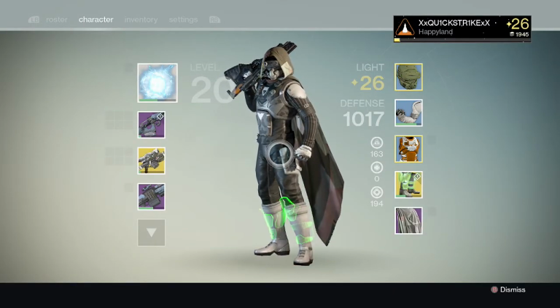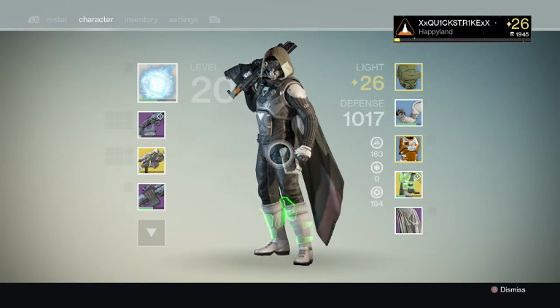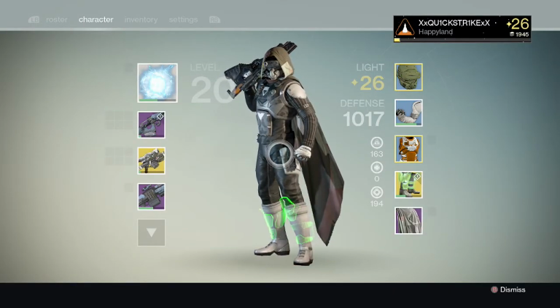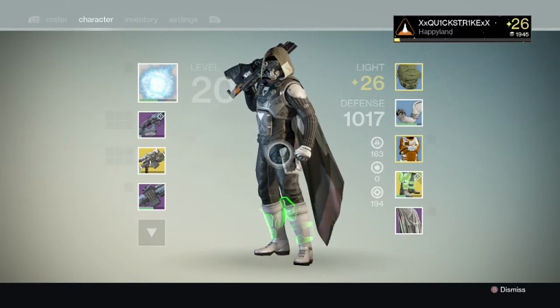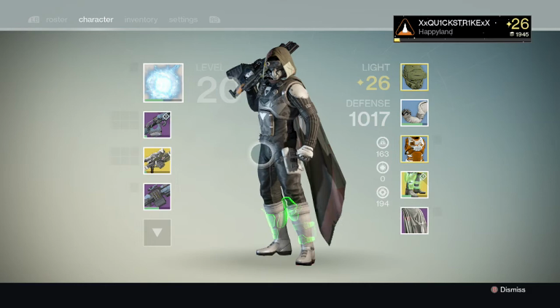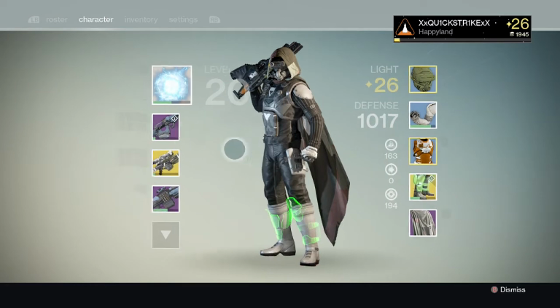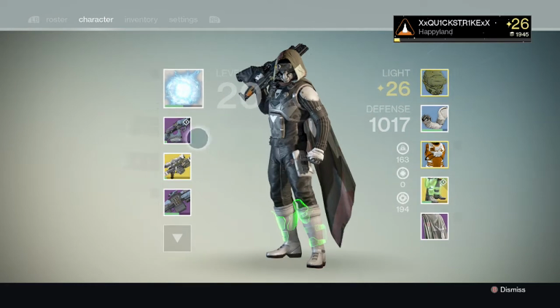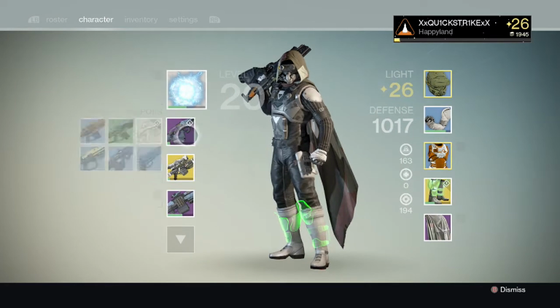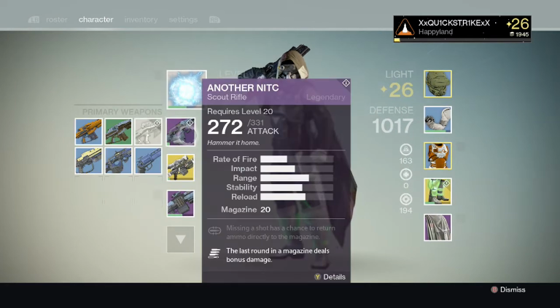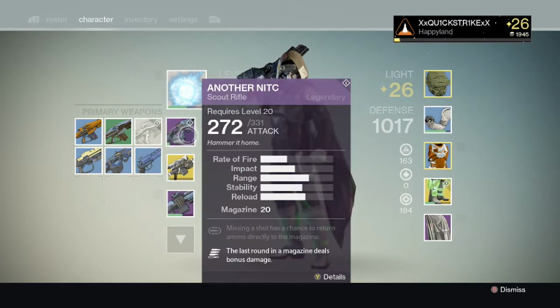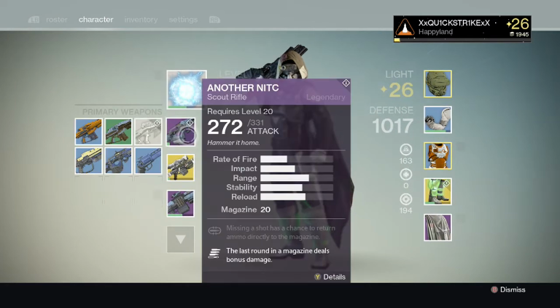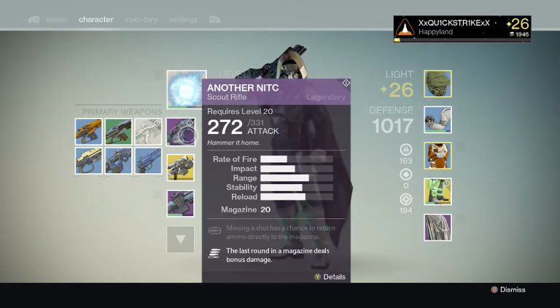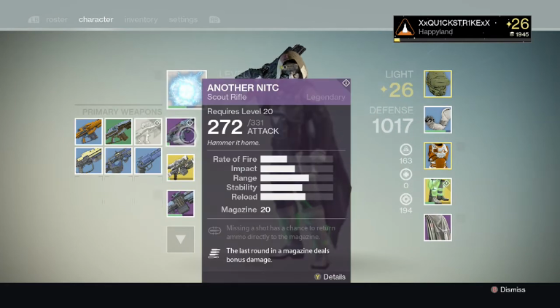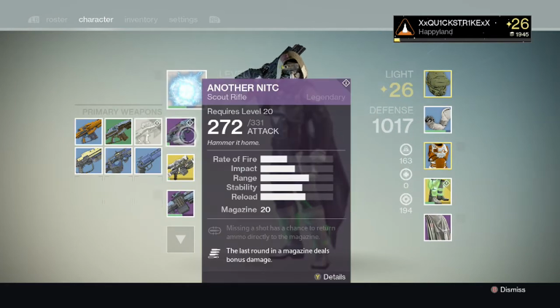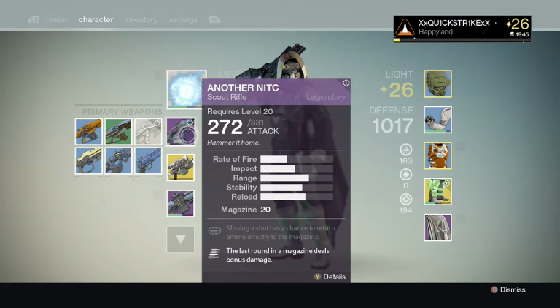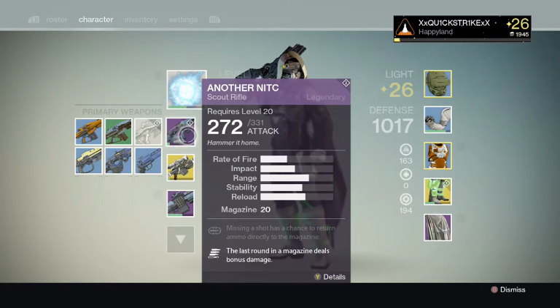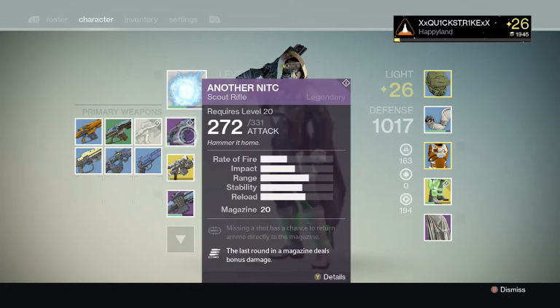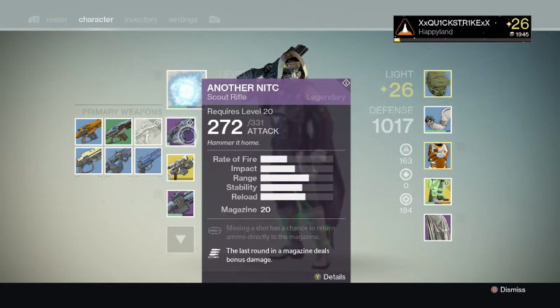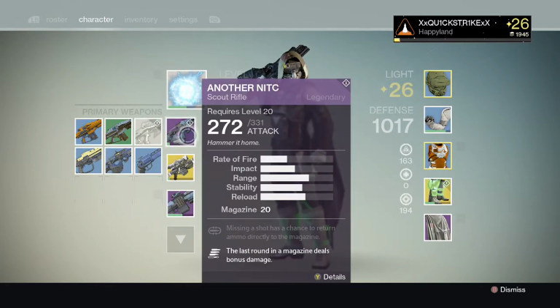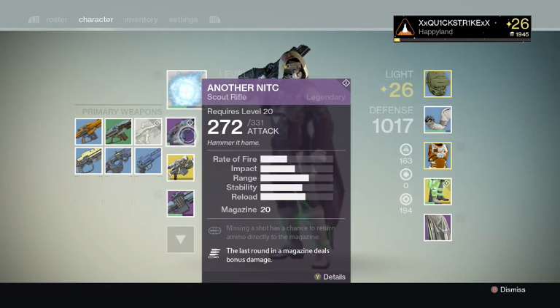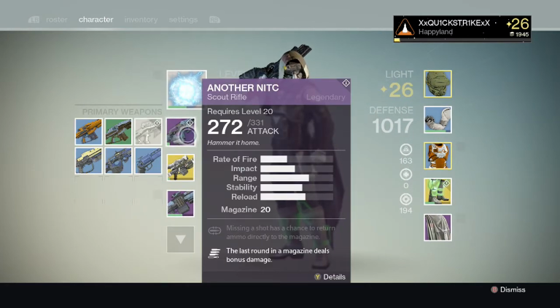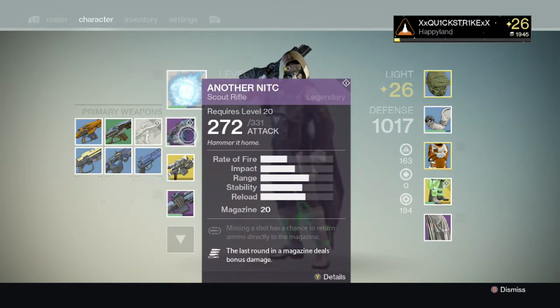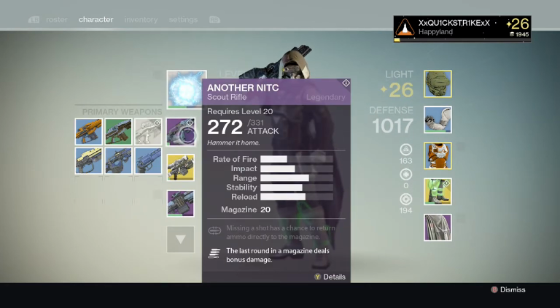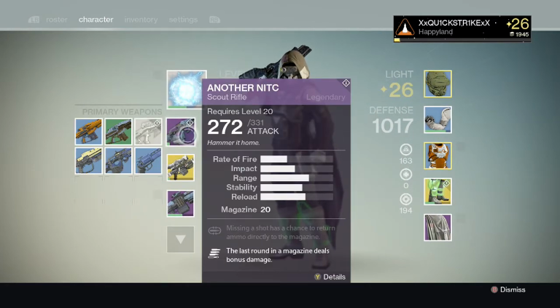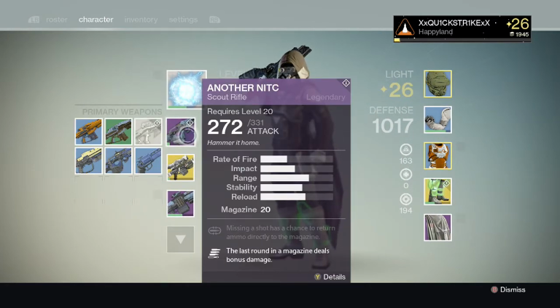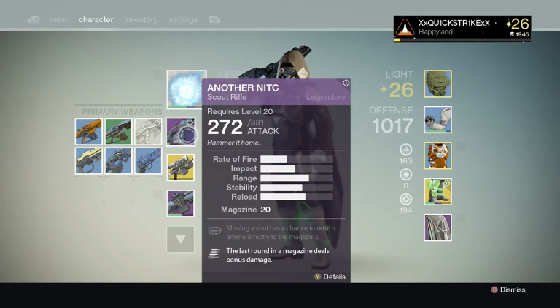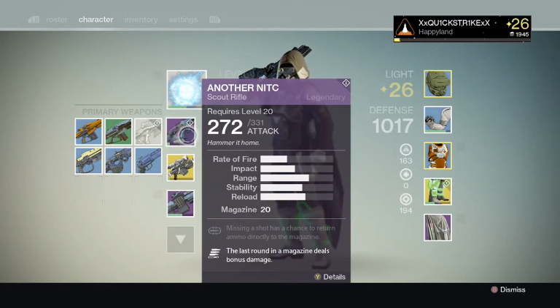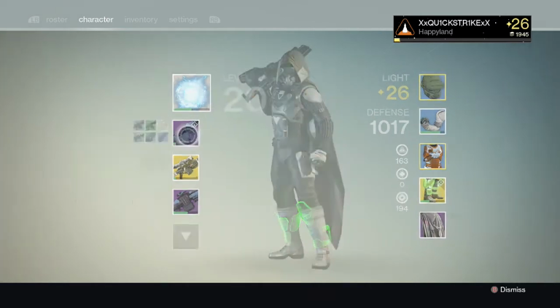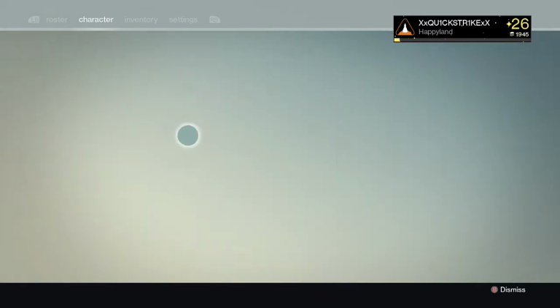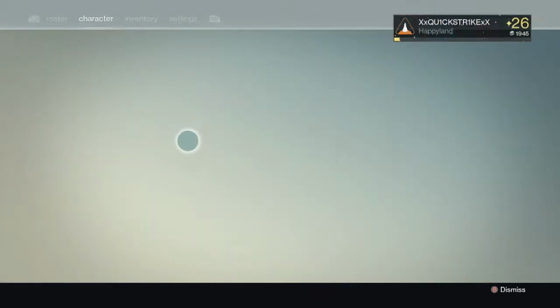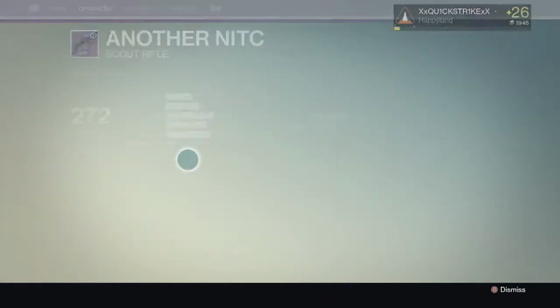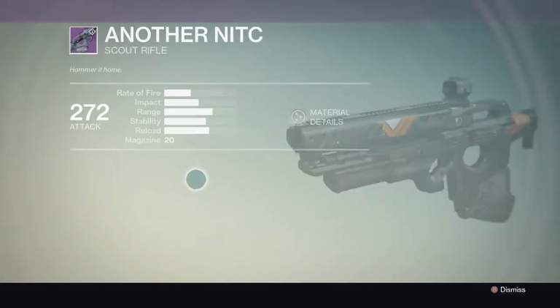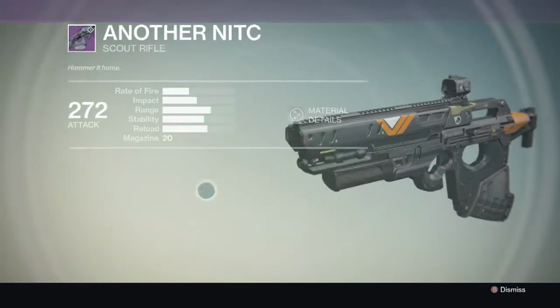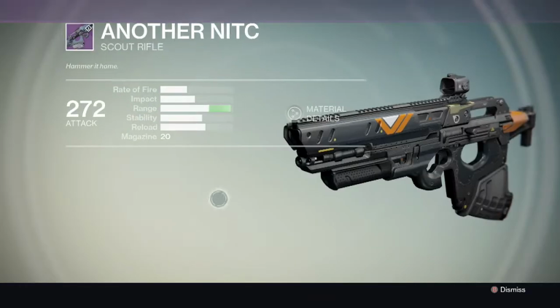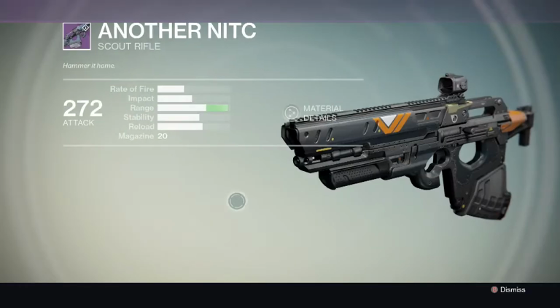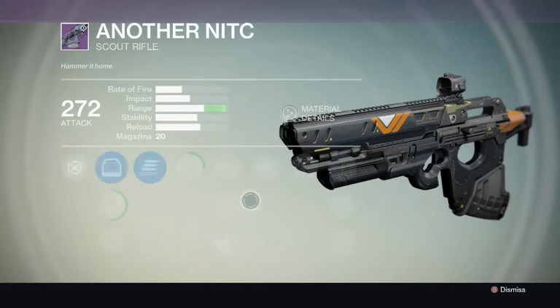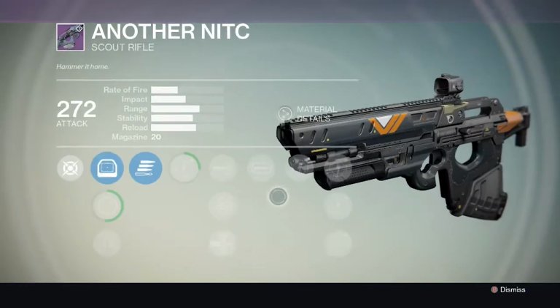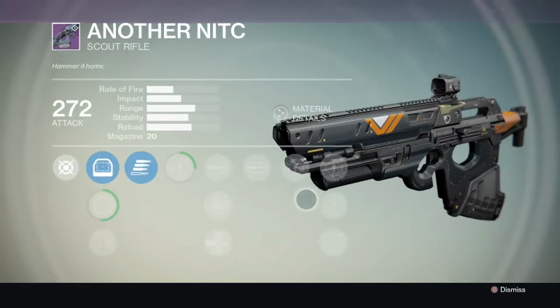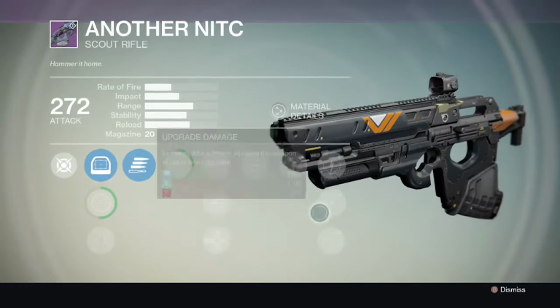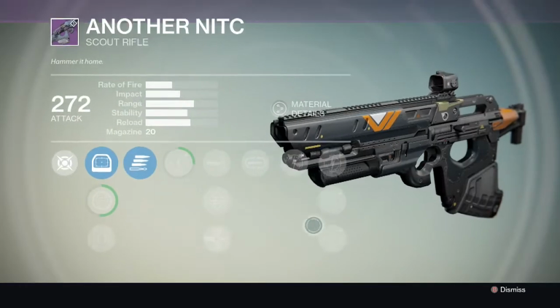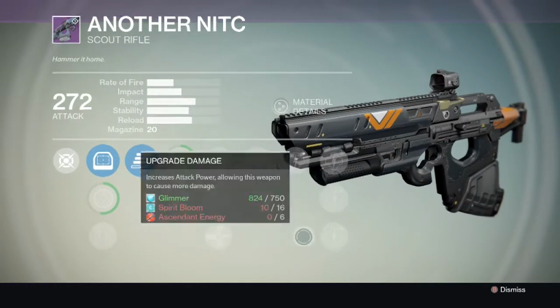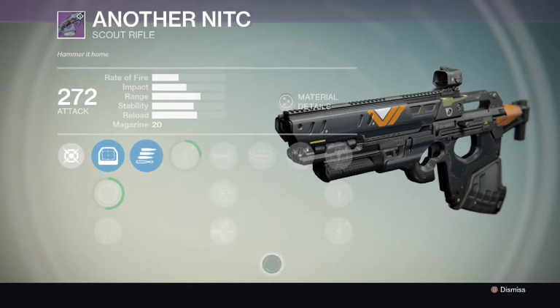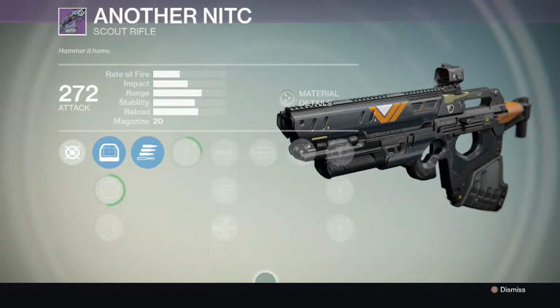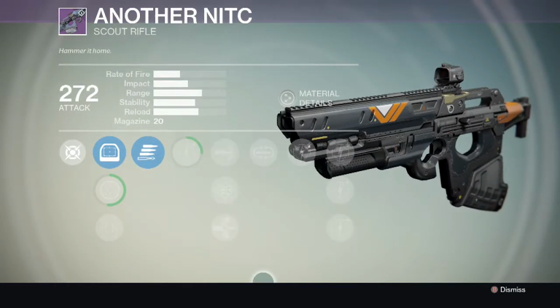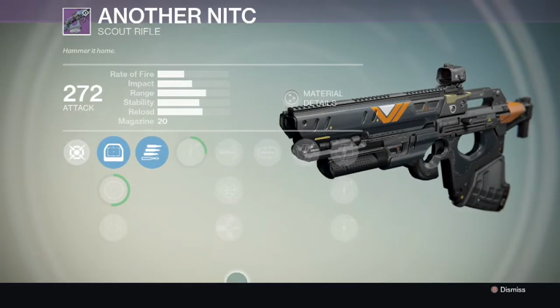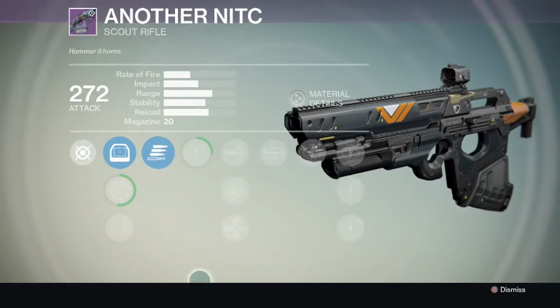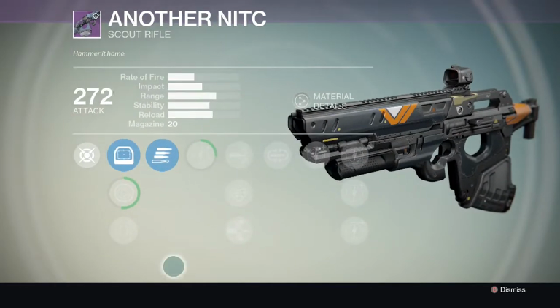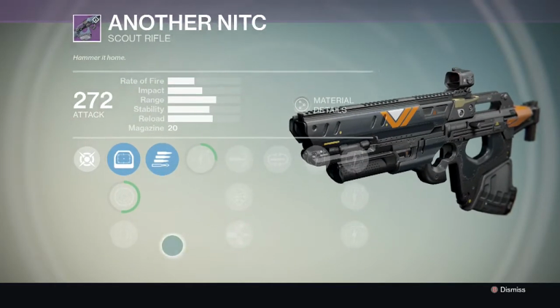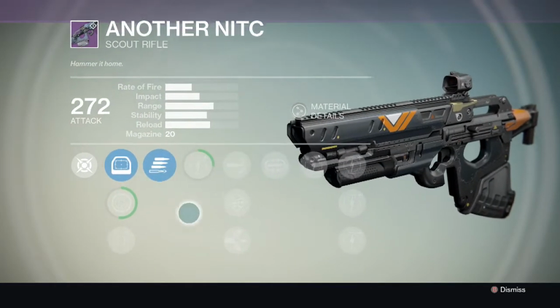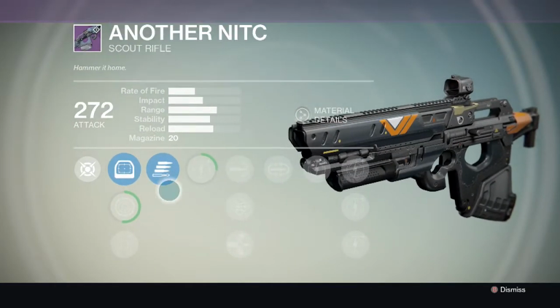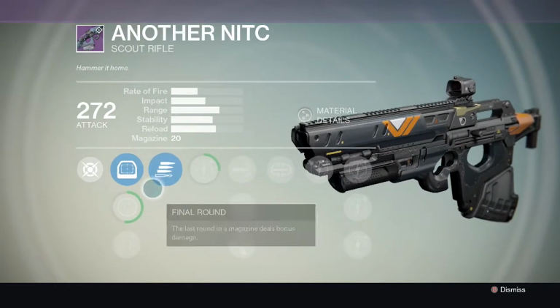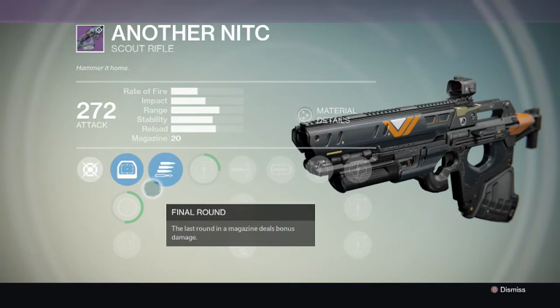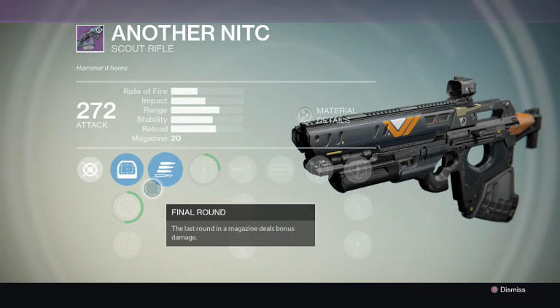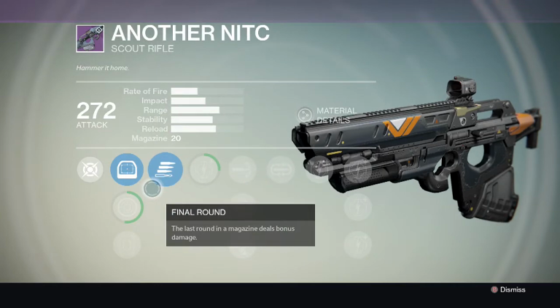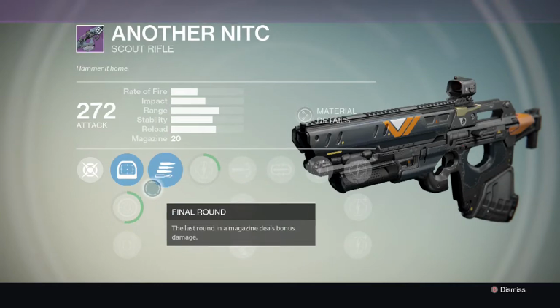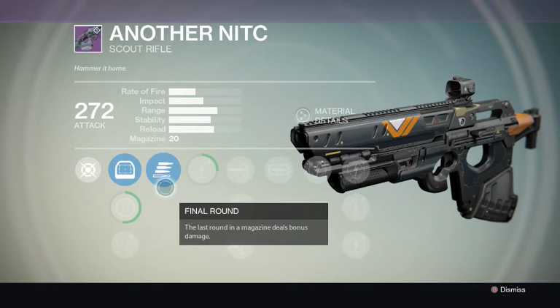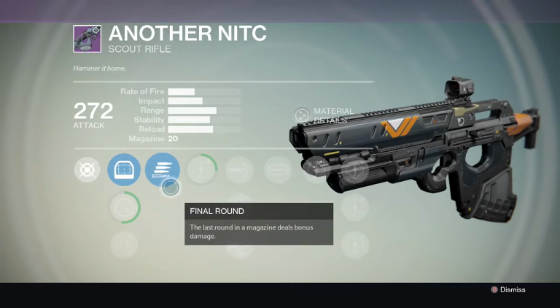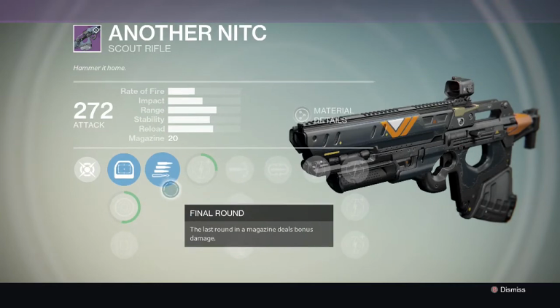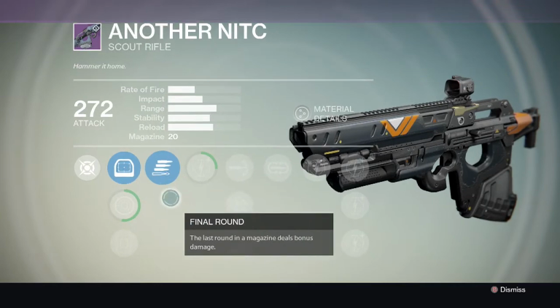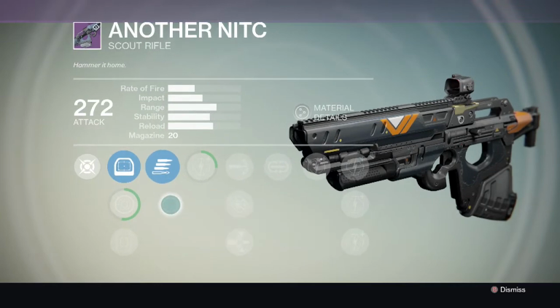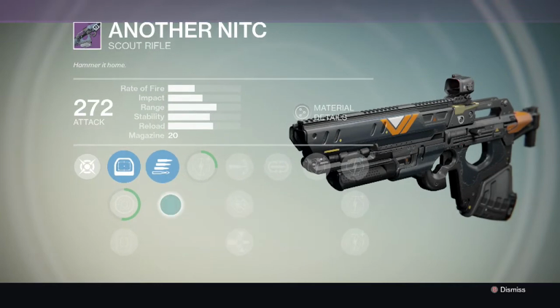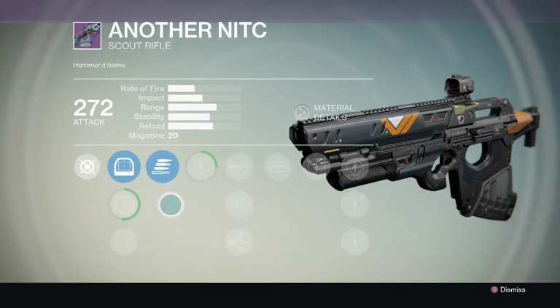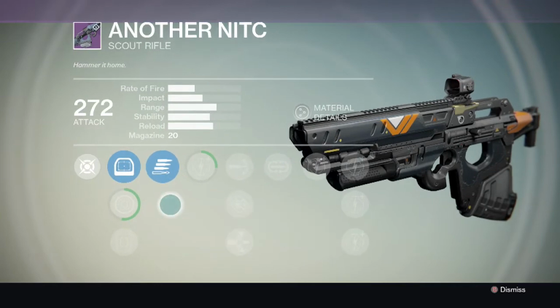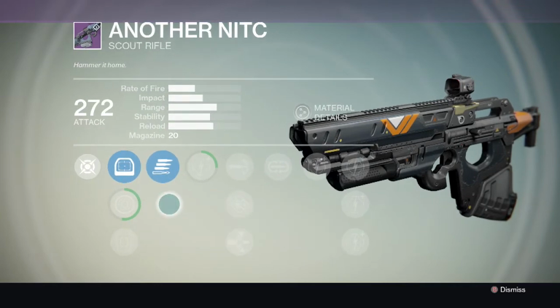First off, I got another Nicked, which is a primary scout rifle from the Vanguard, which is a really good scout rifle. Here are all the perks for it.